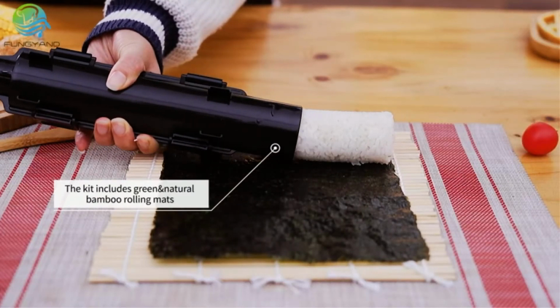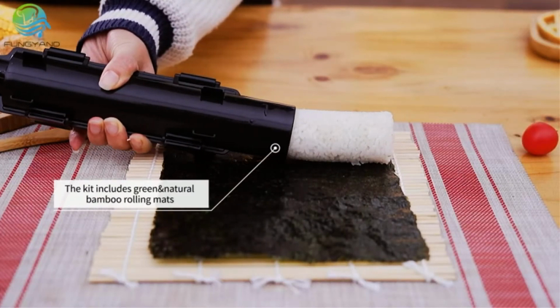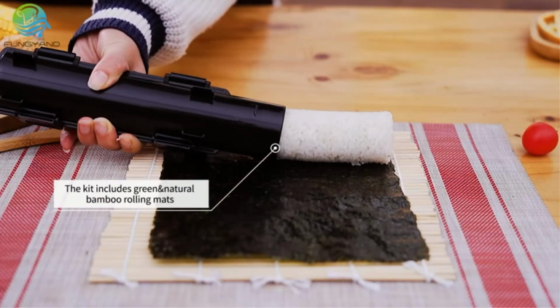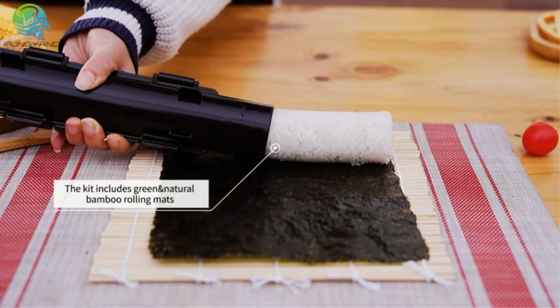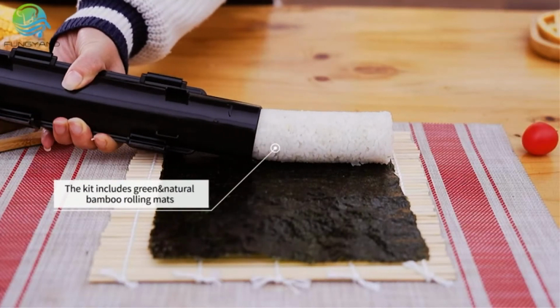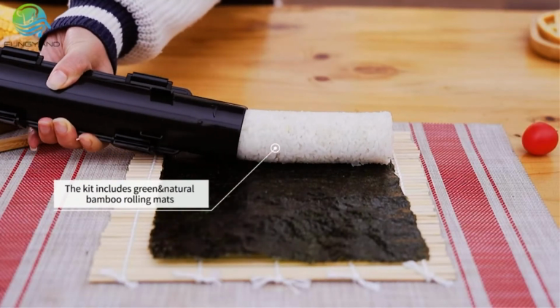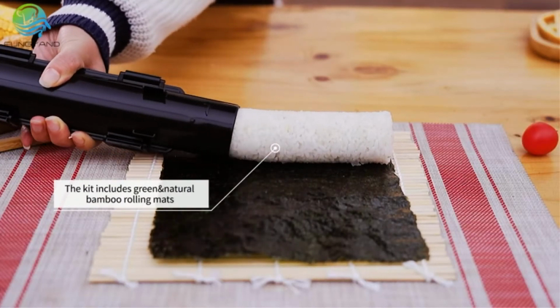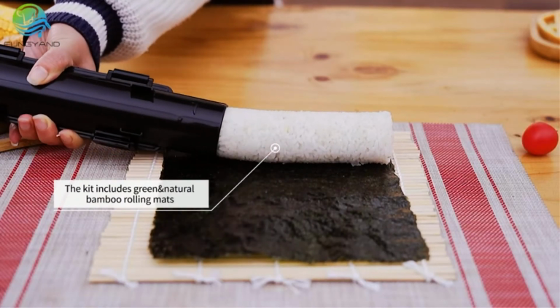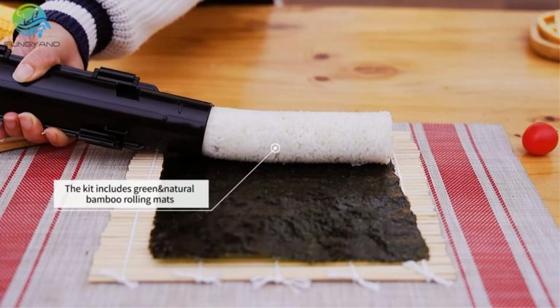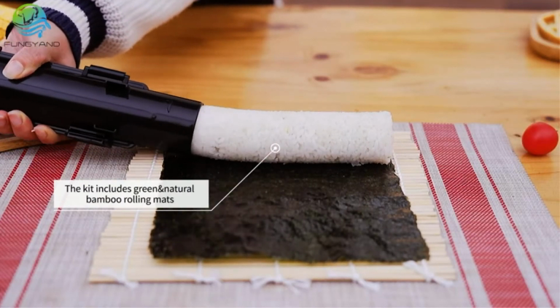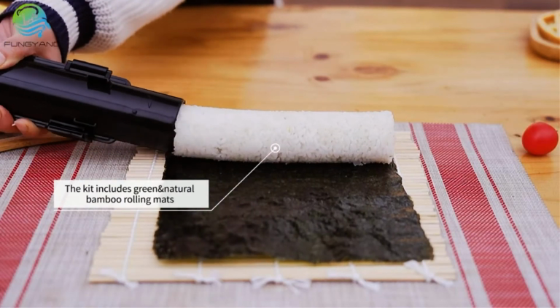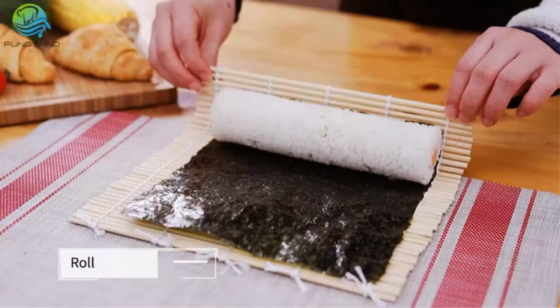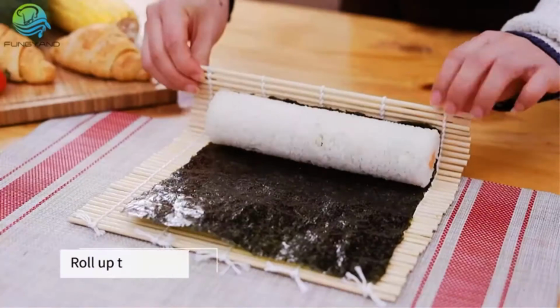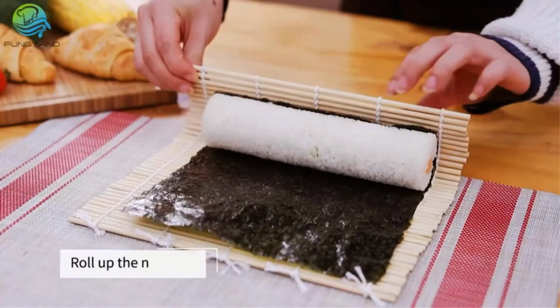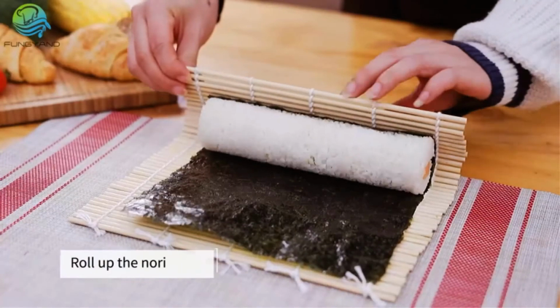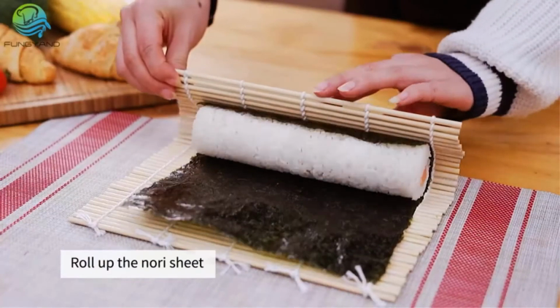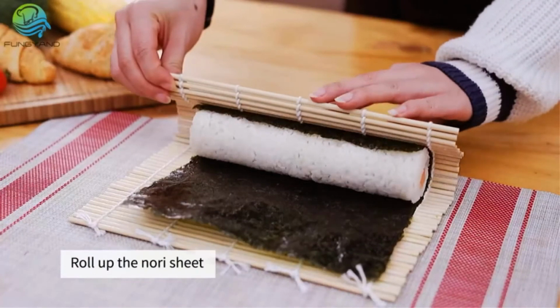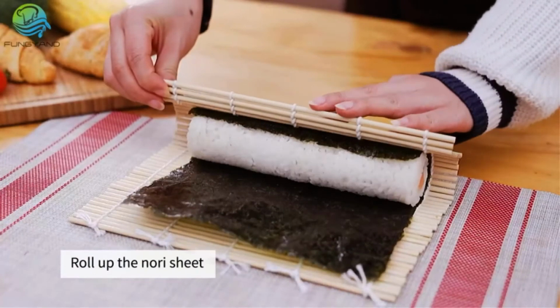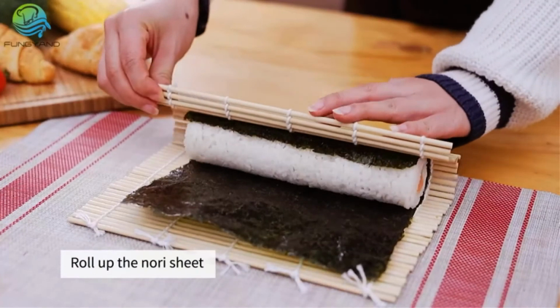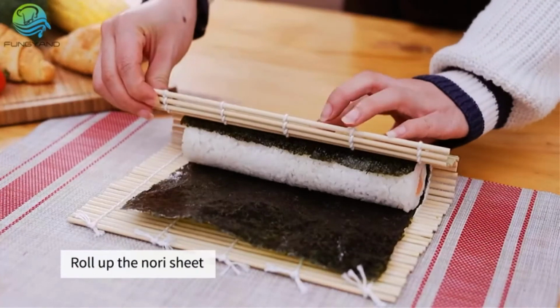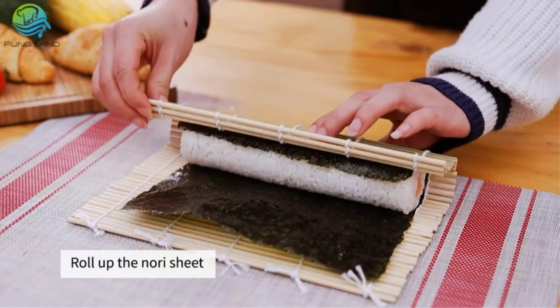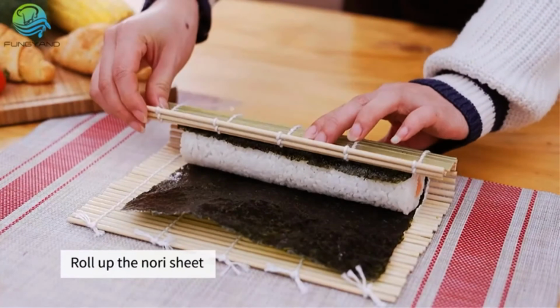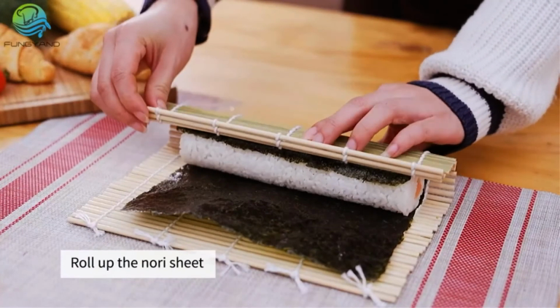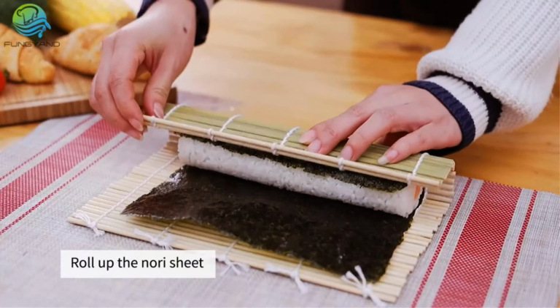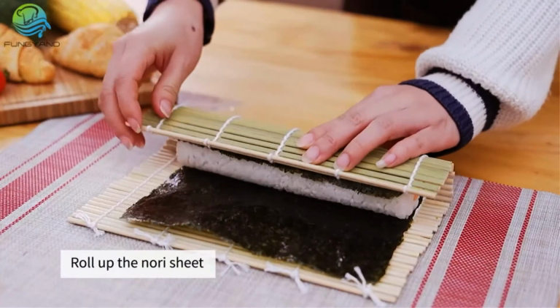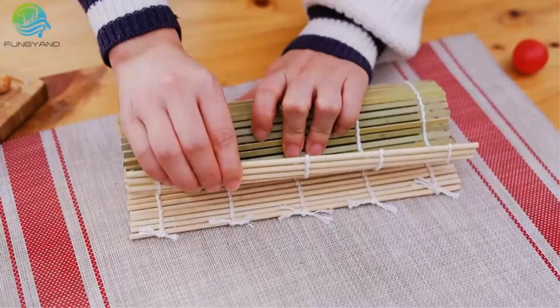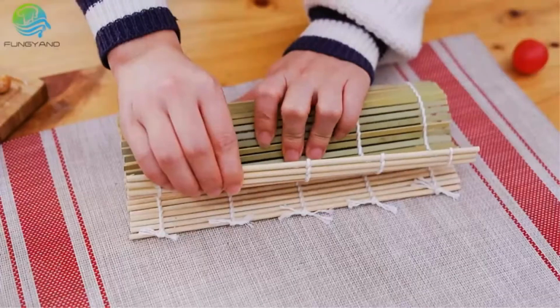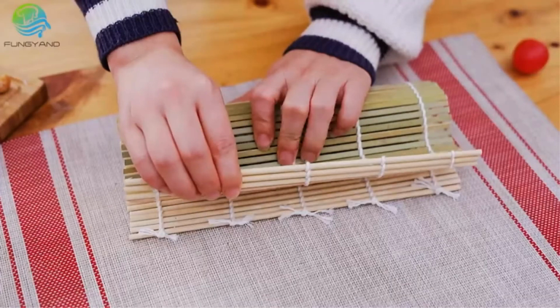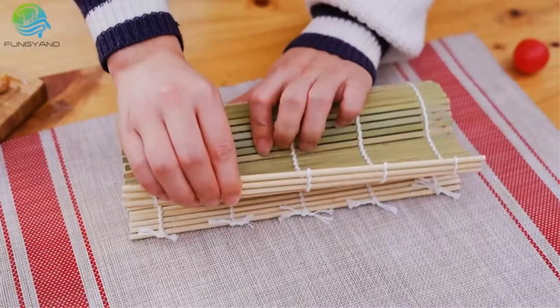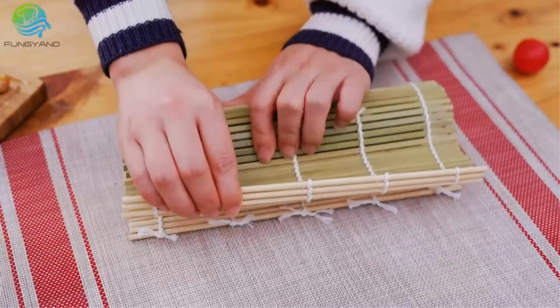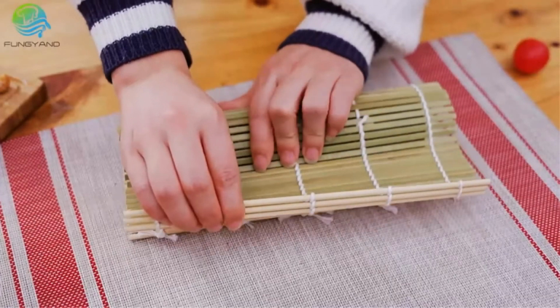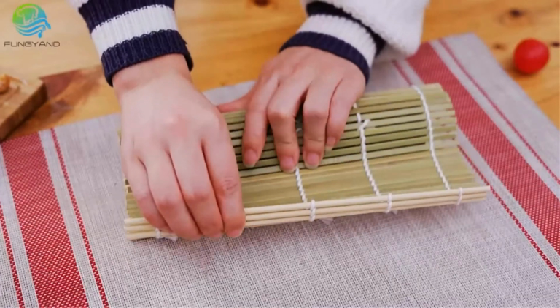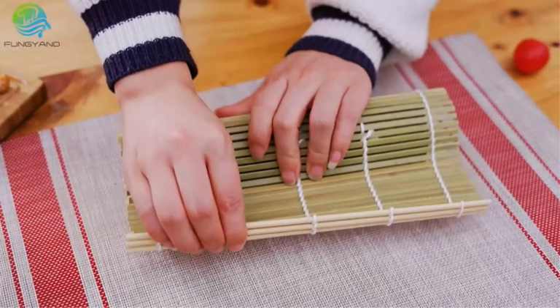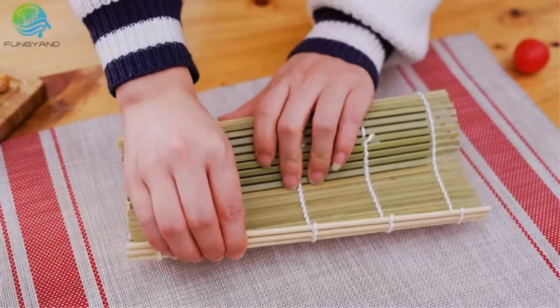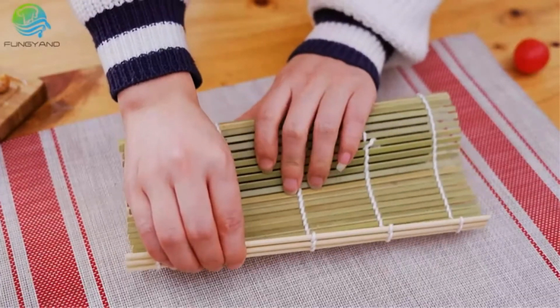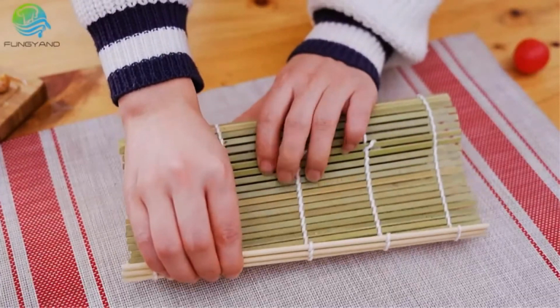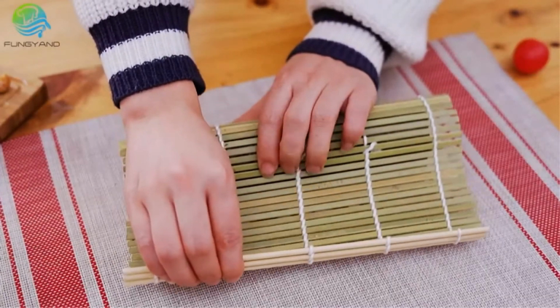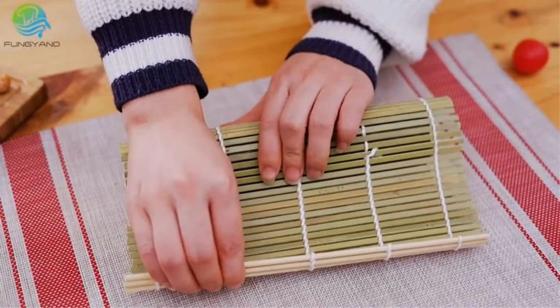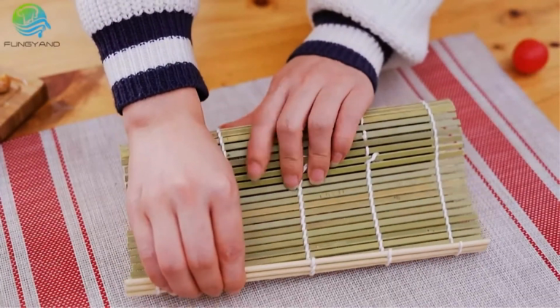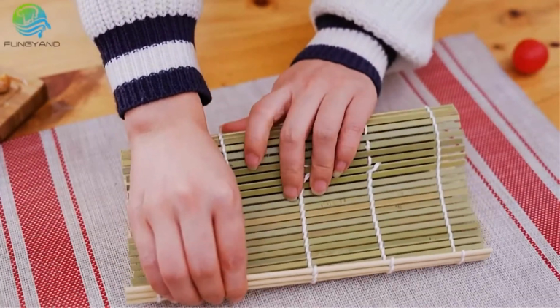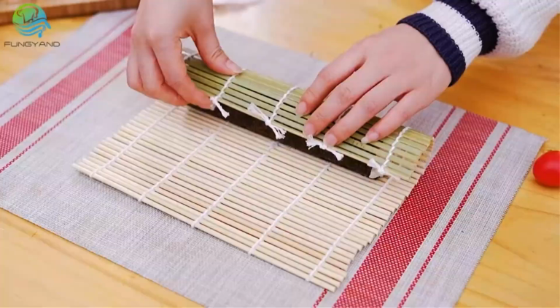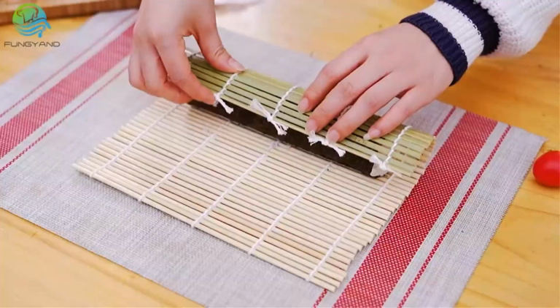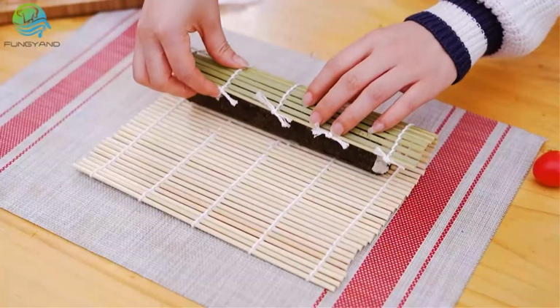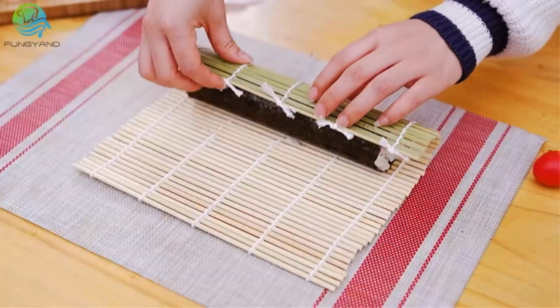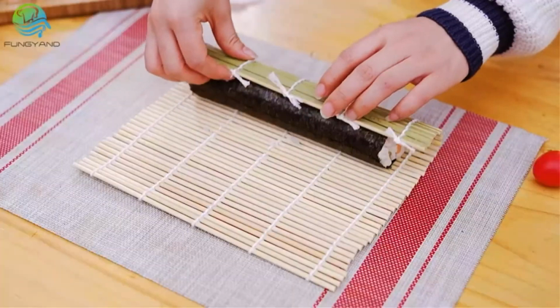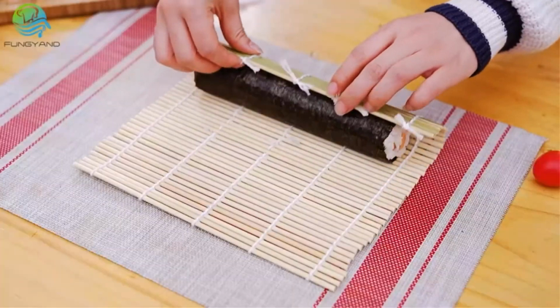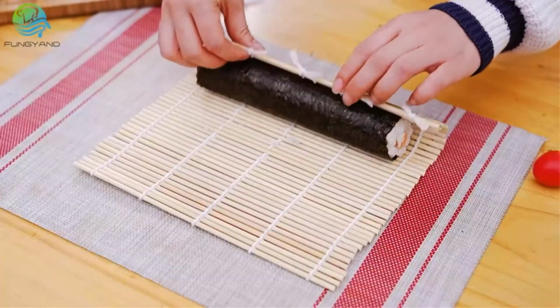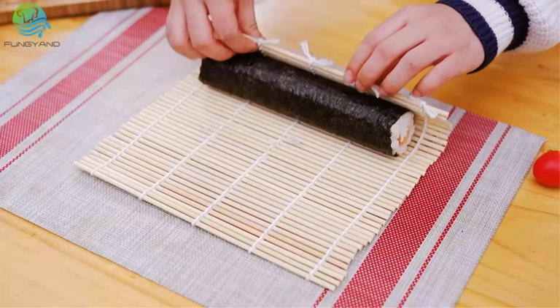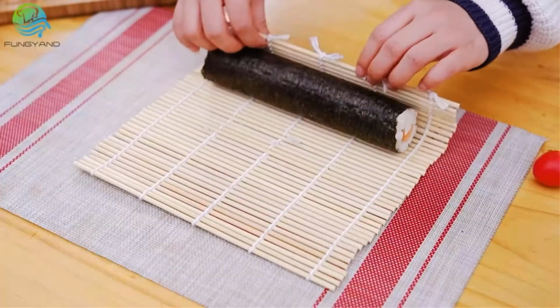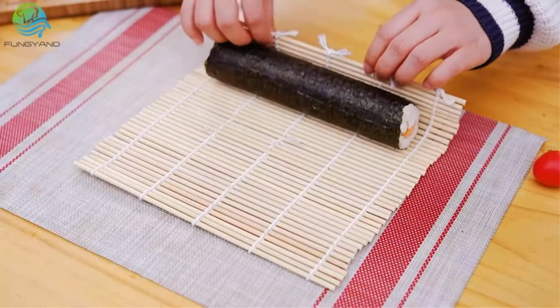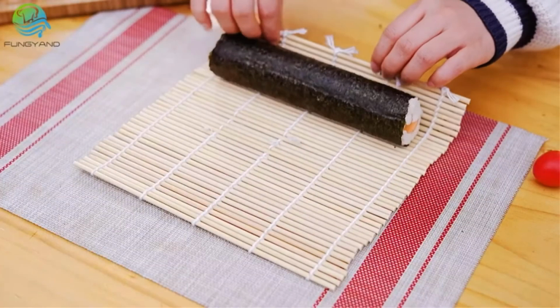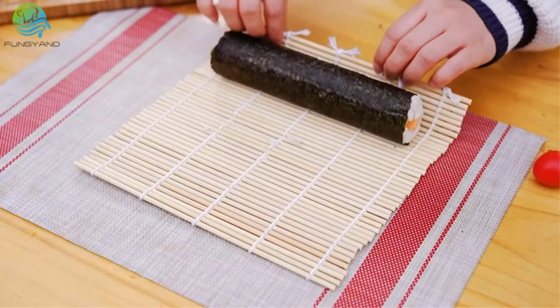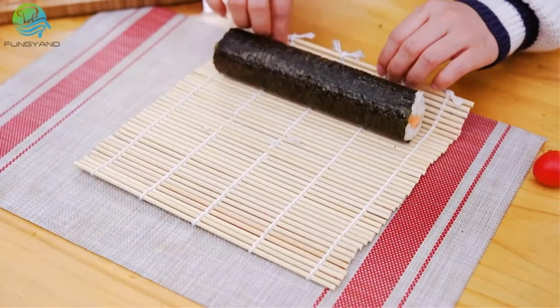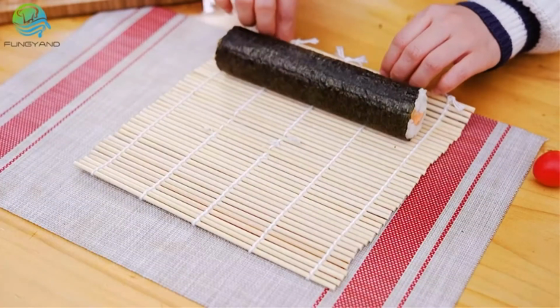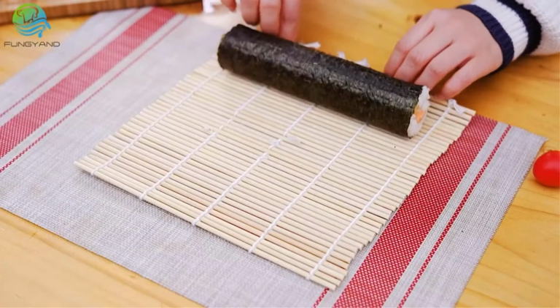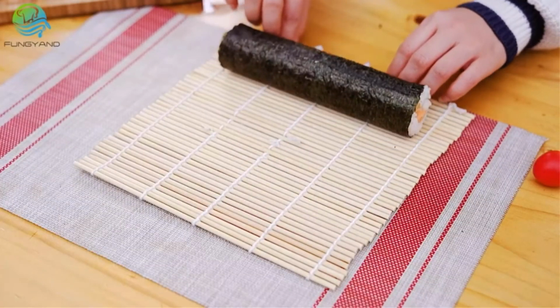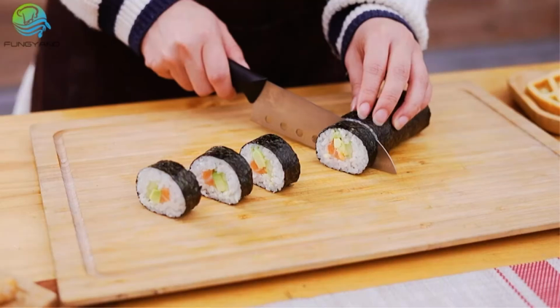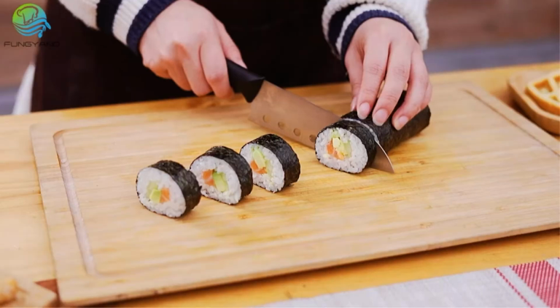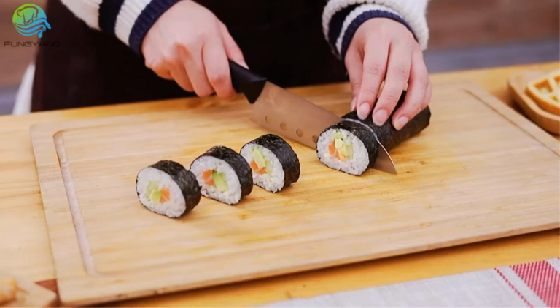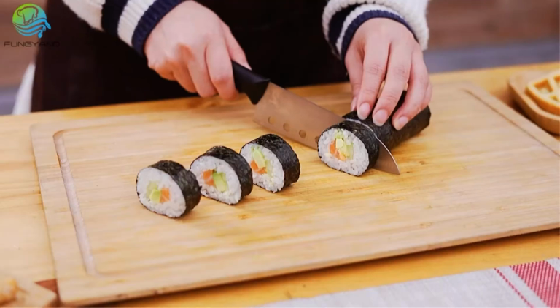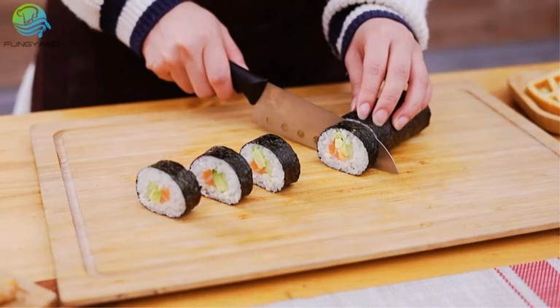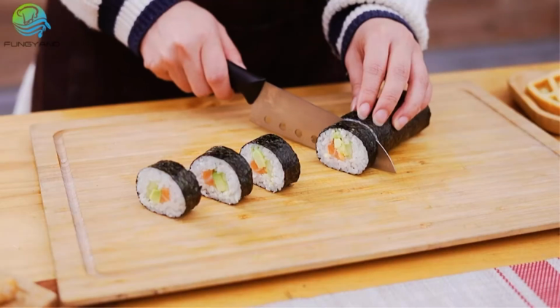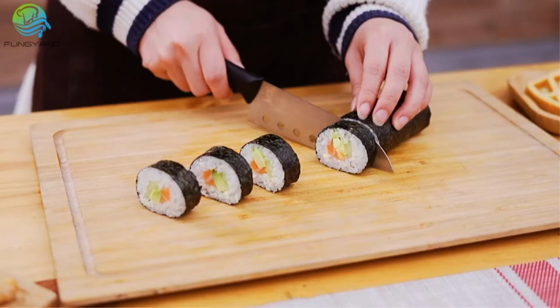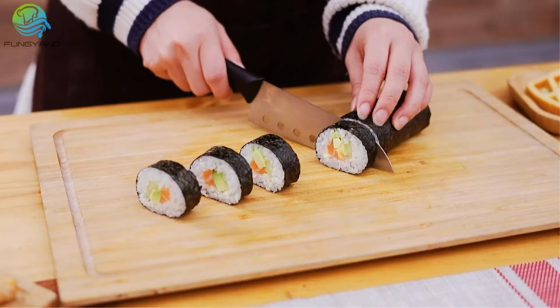Key features: complete kit, made of high-quality plastic and bamboo, lightweight, sturdy construction.